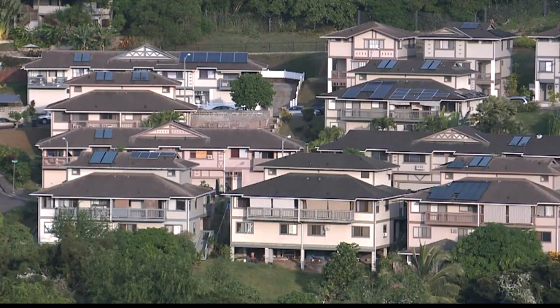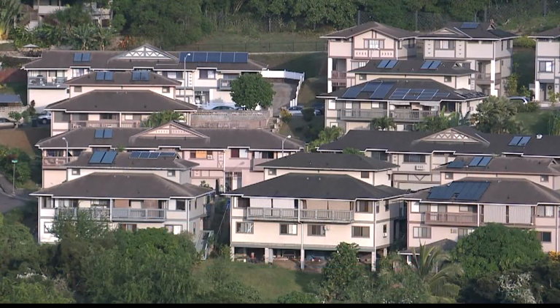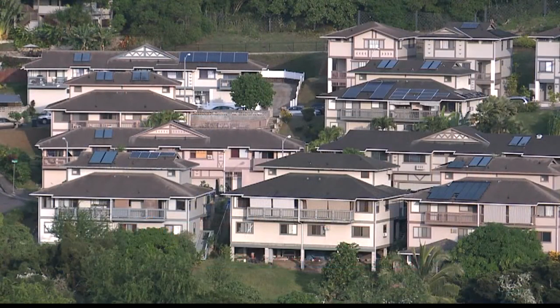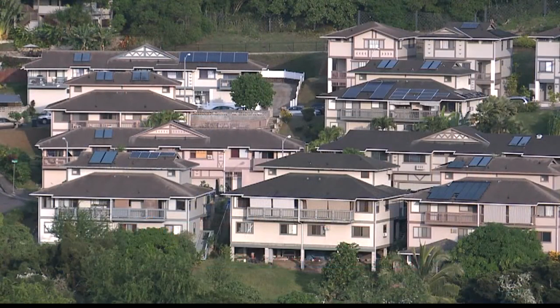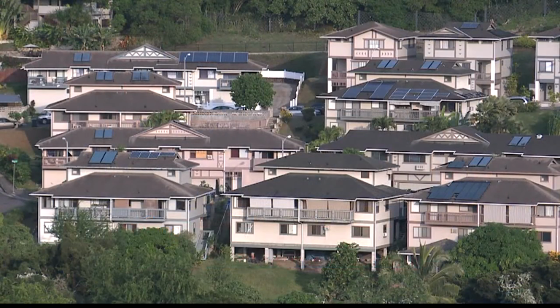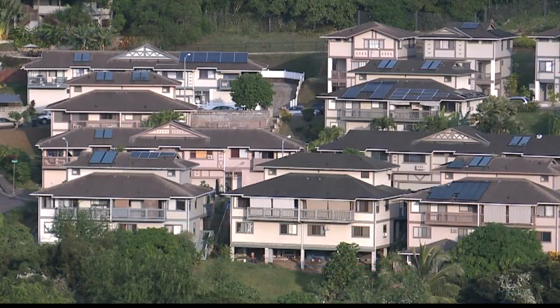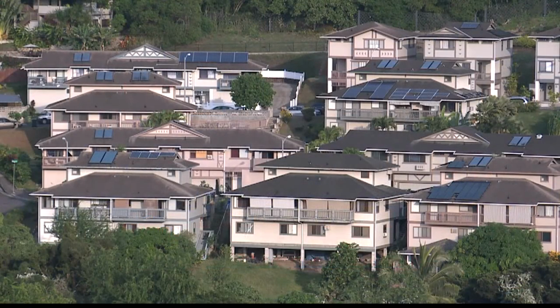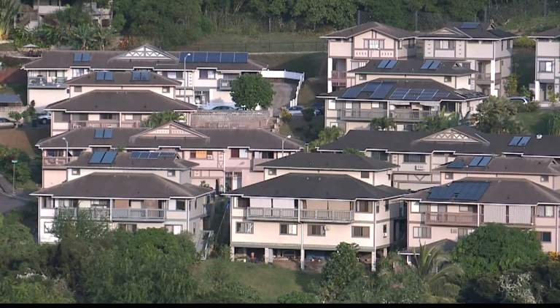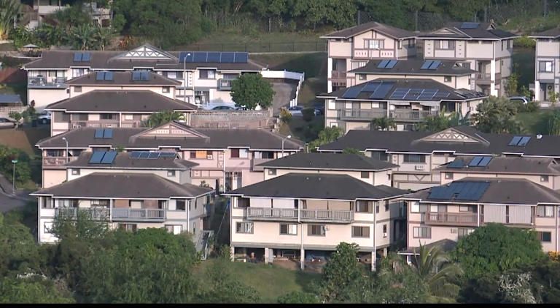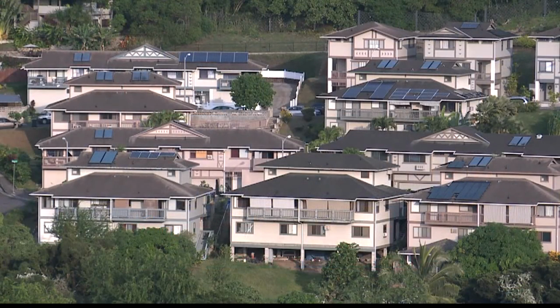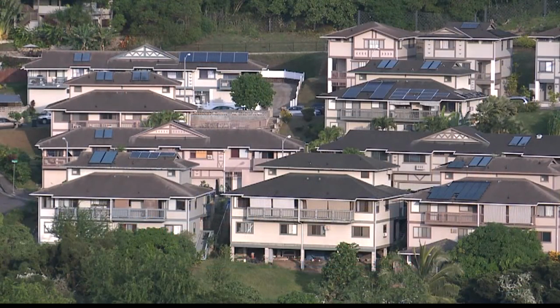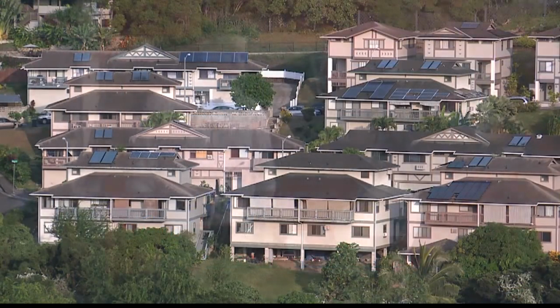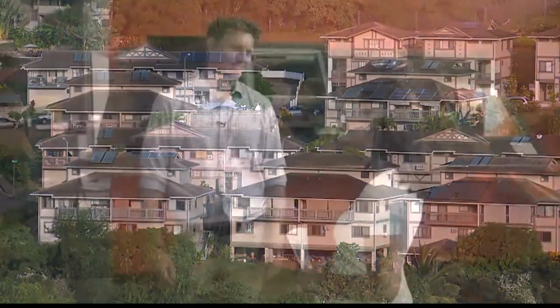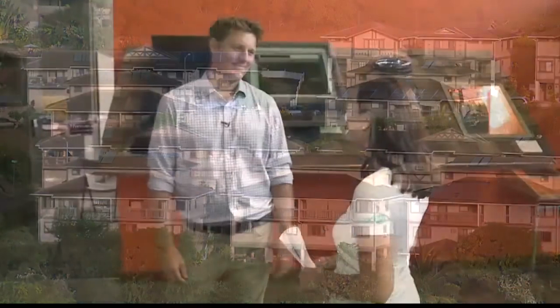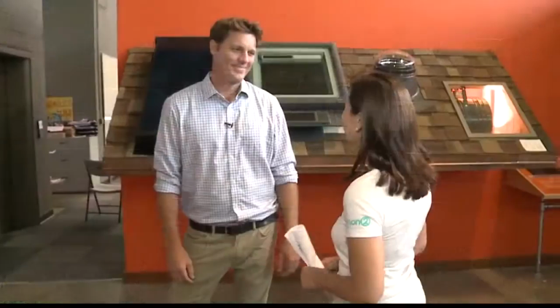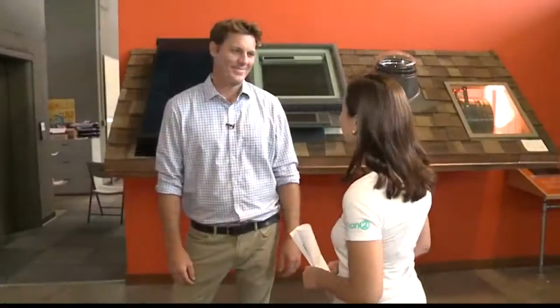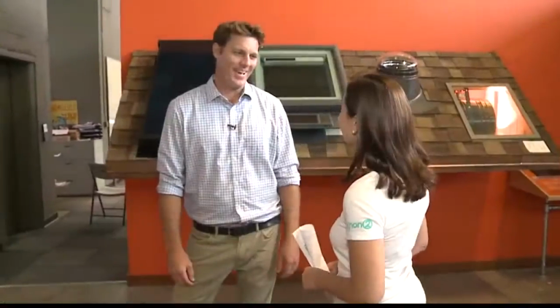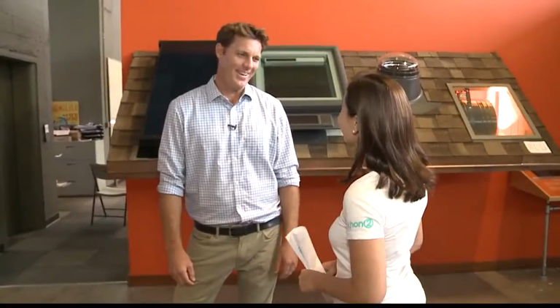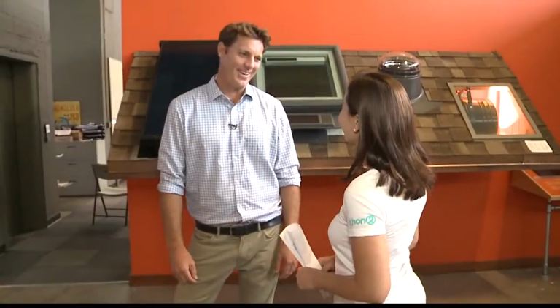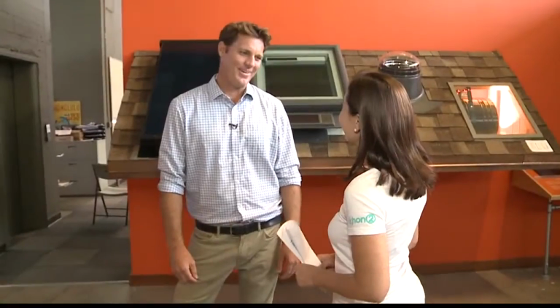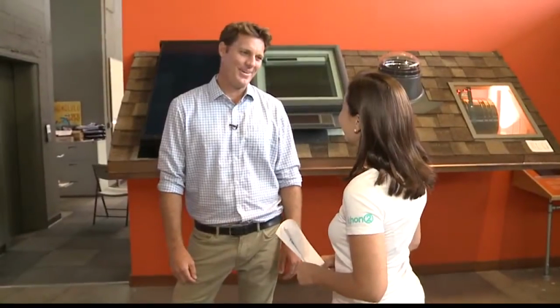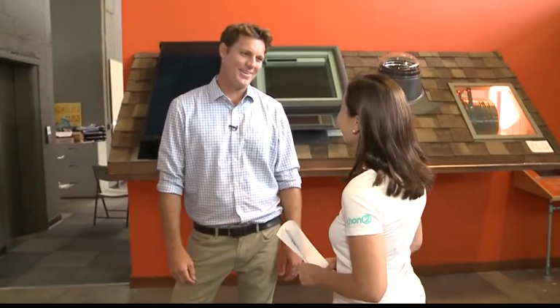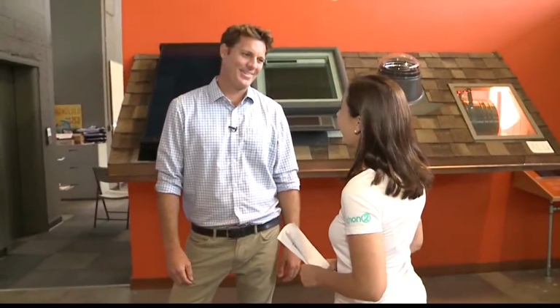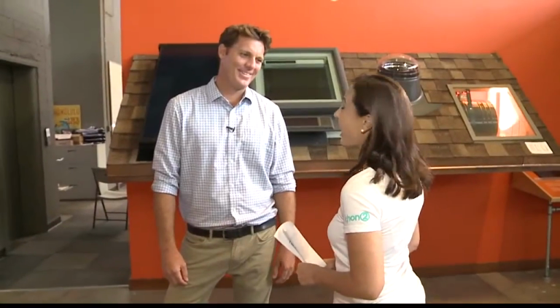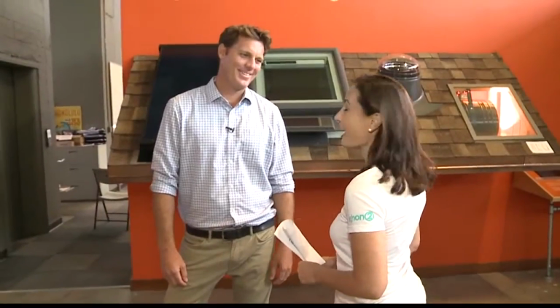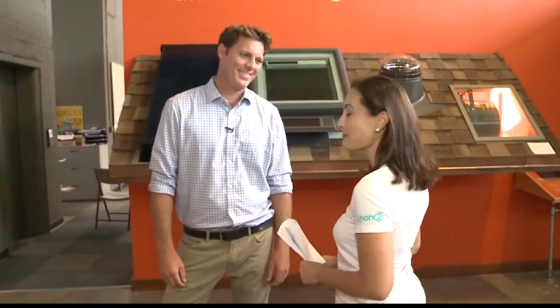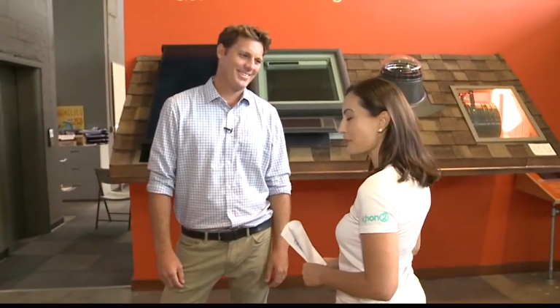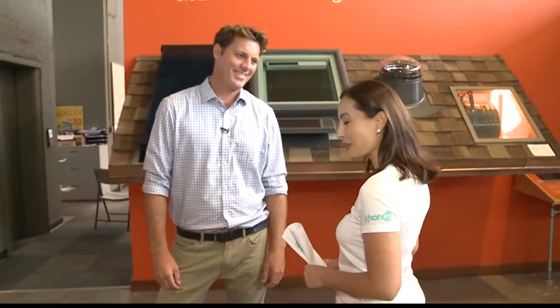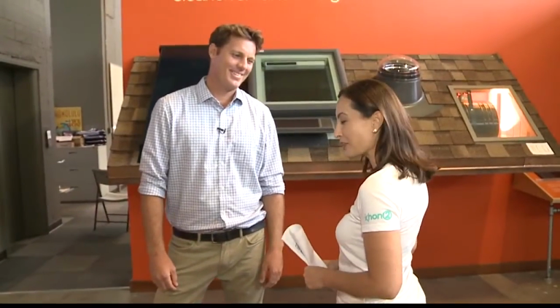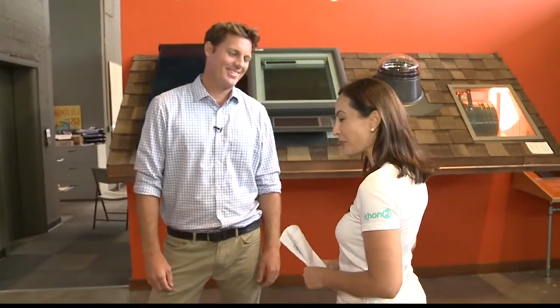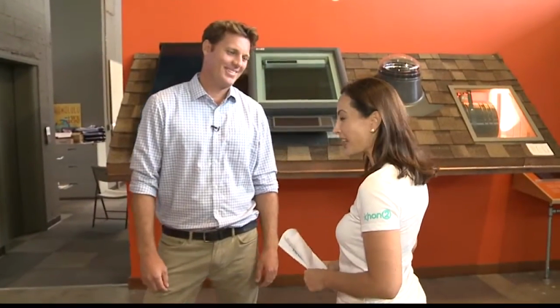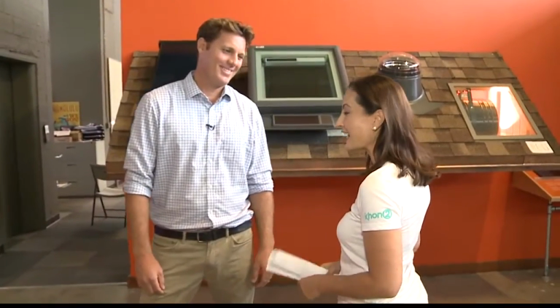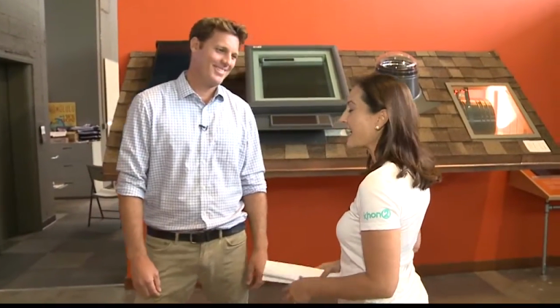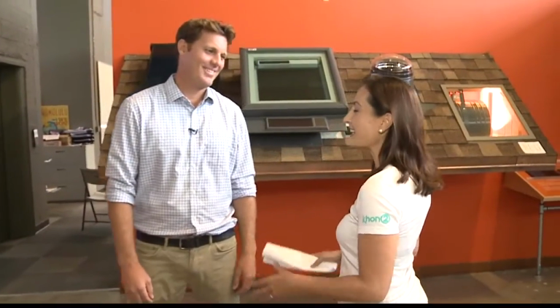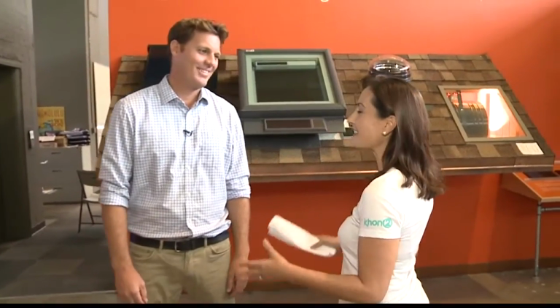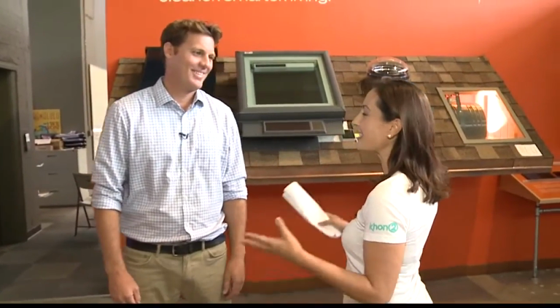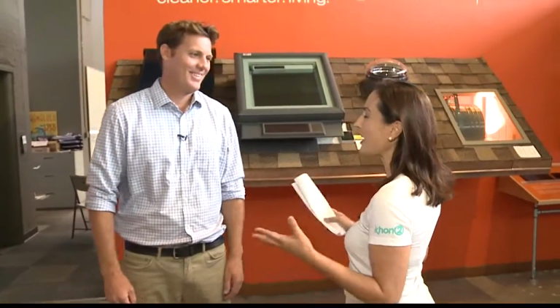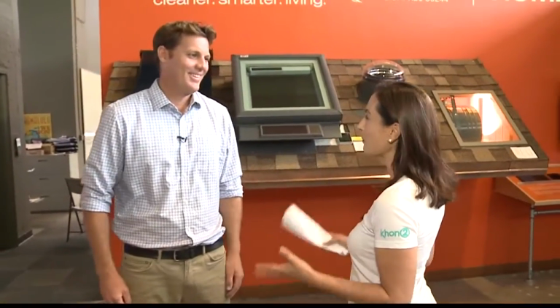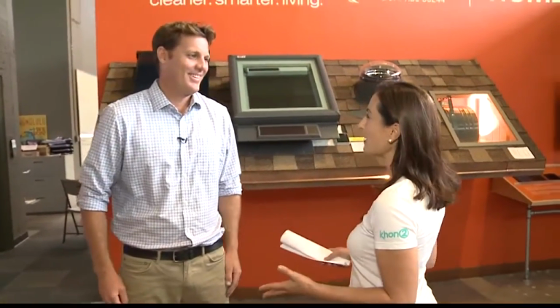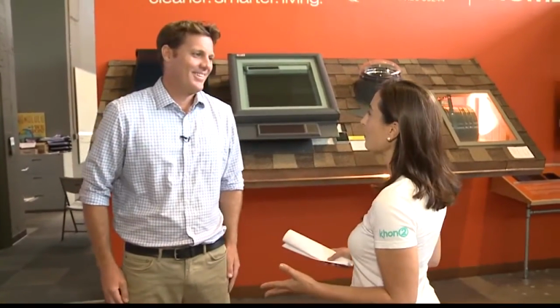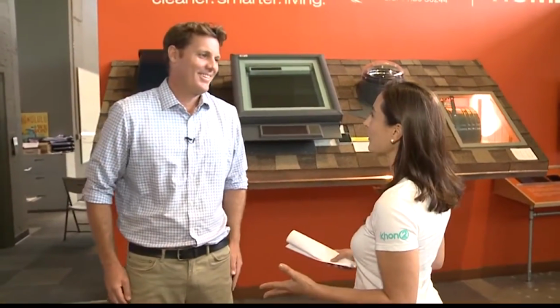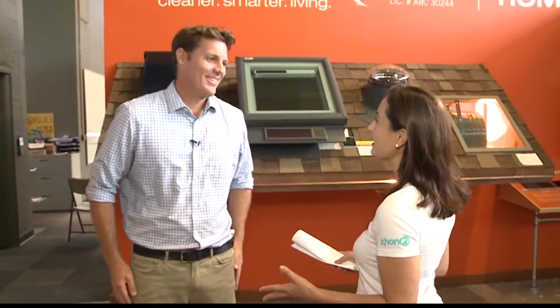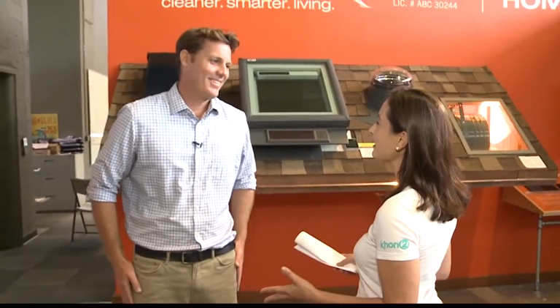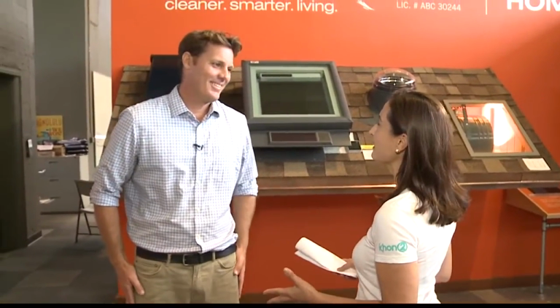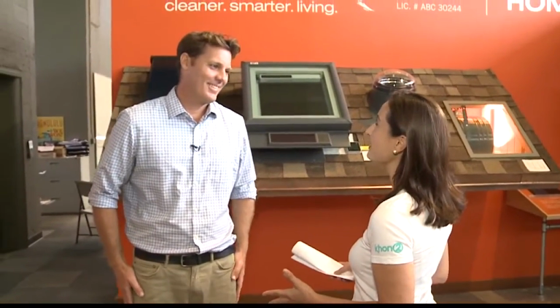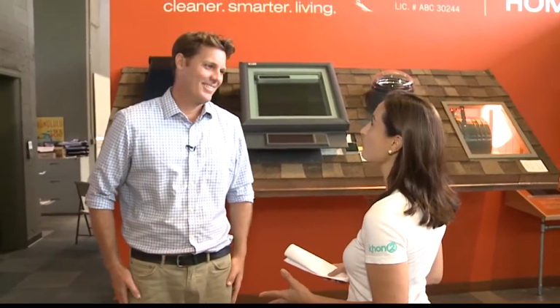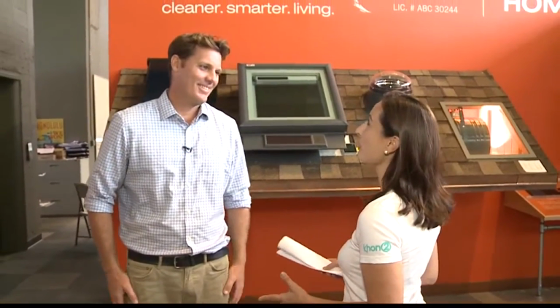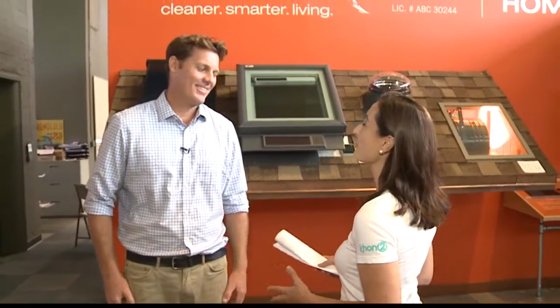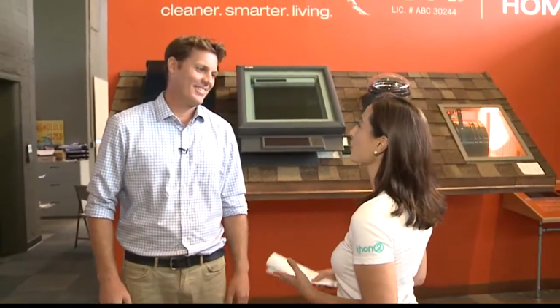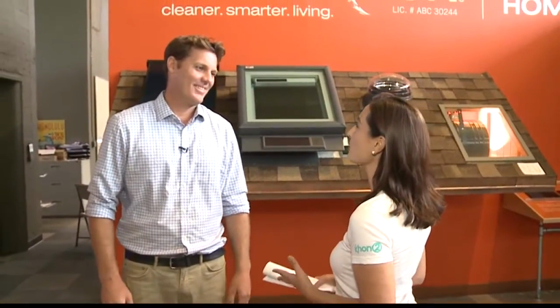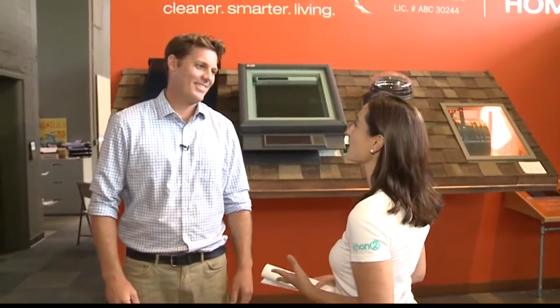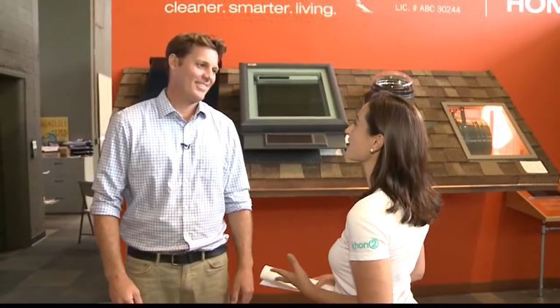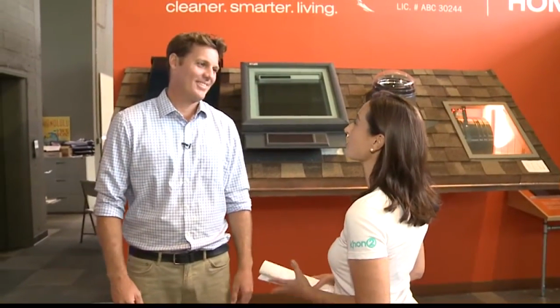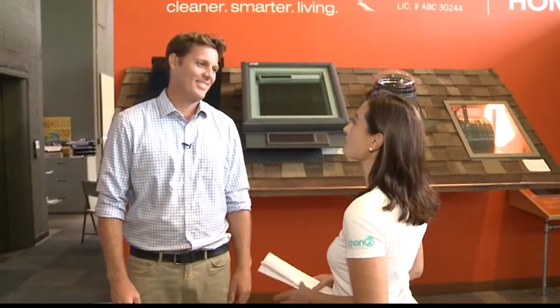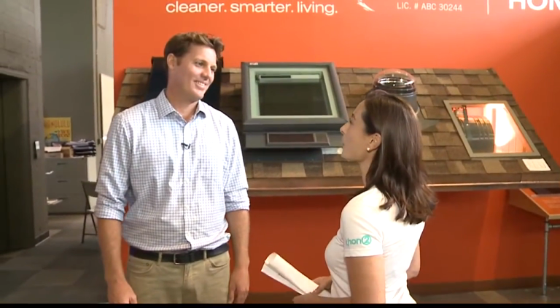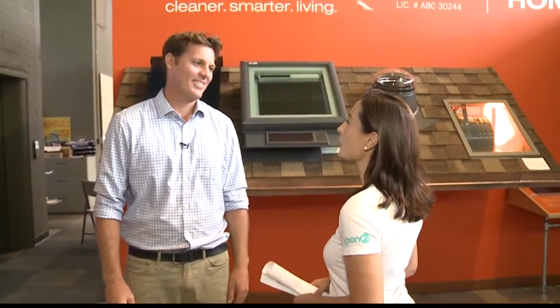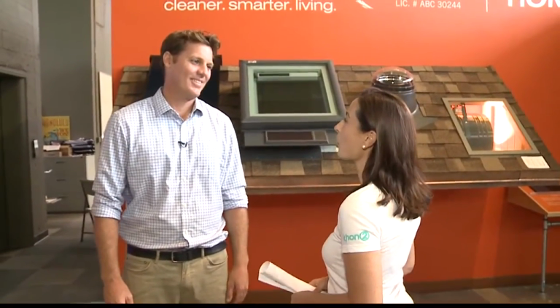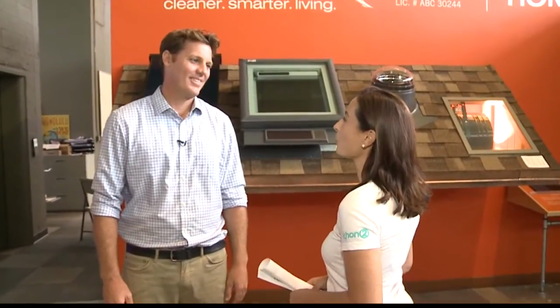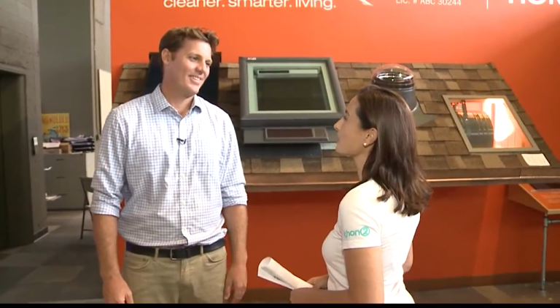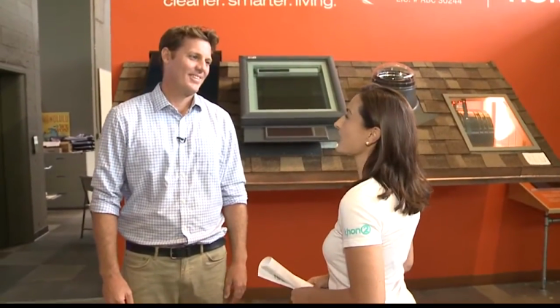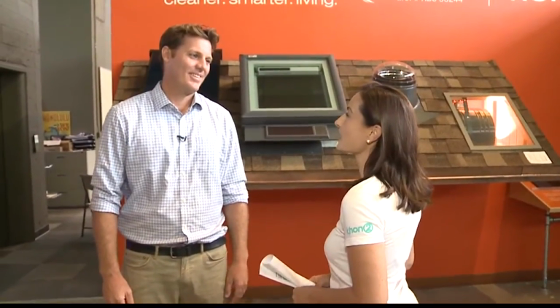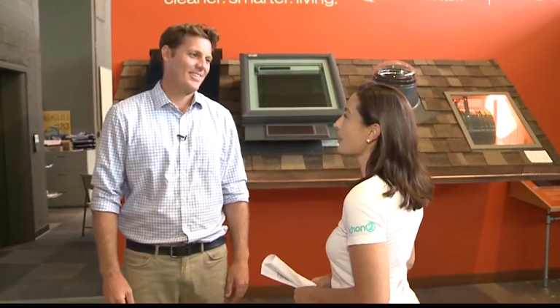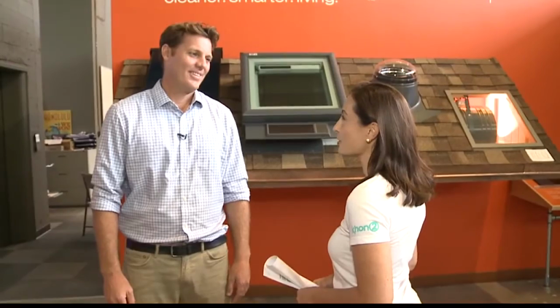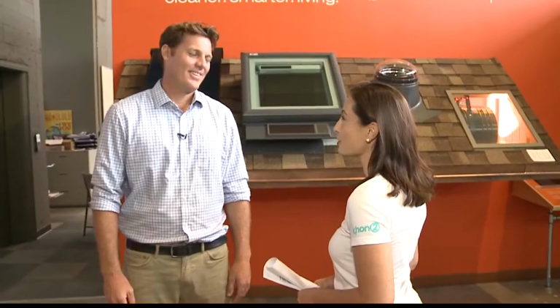I'm here with Eric Carlson. Now, tell me, what is this Revolusun smart home technology?